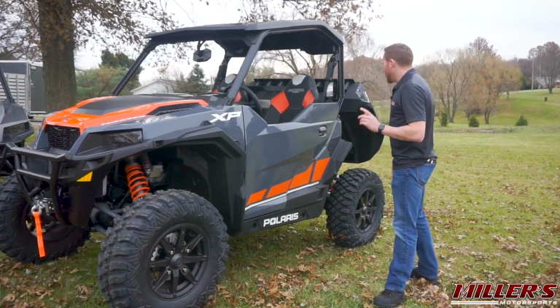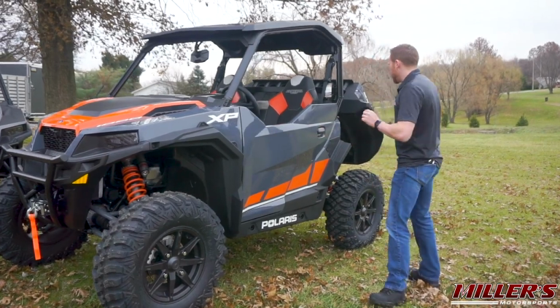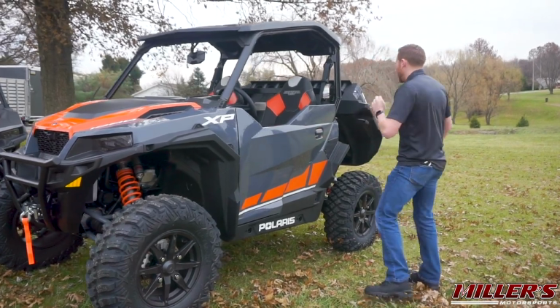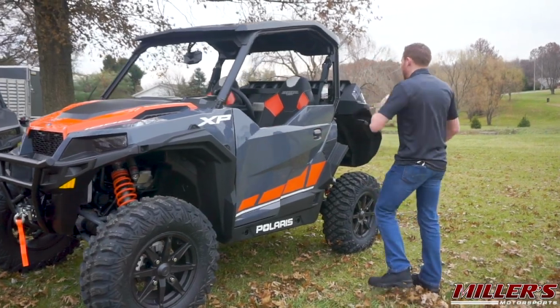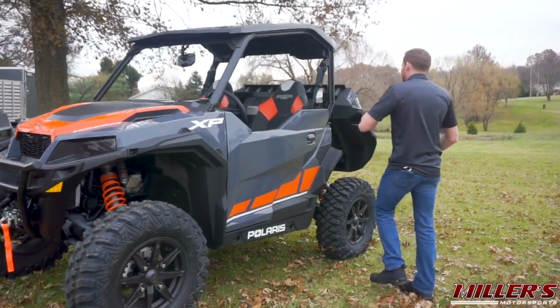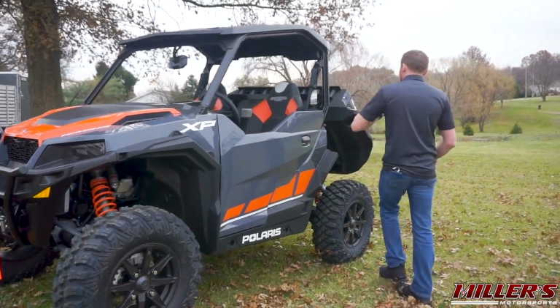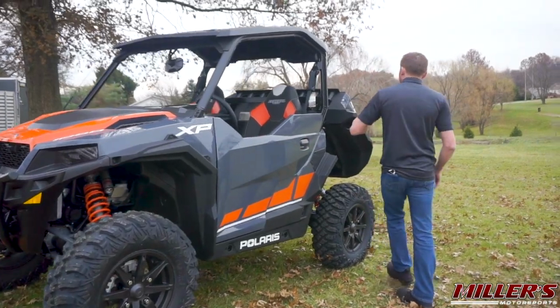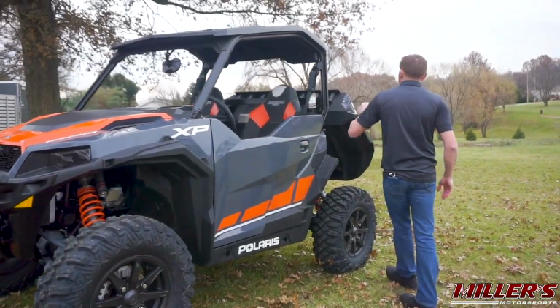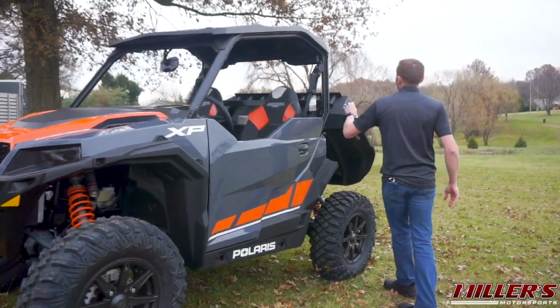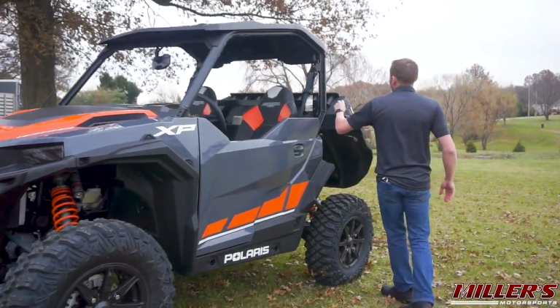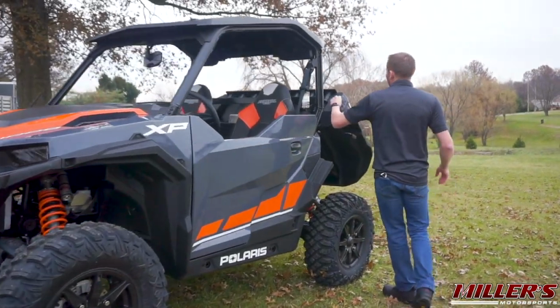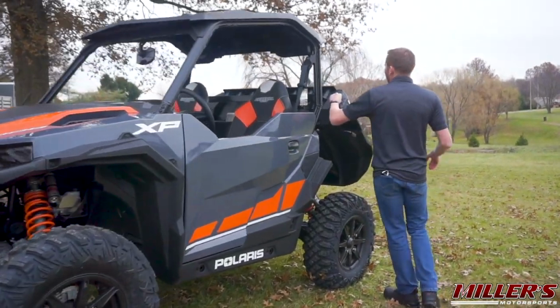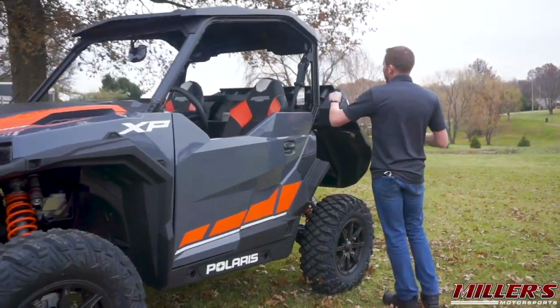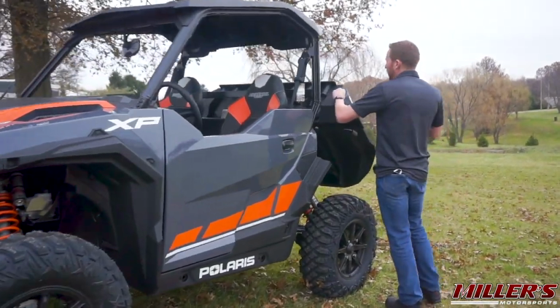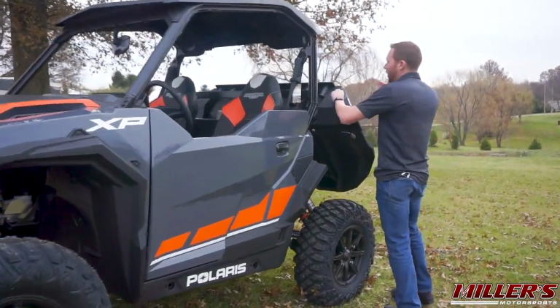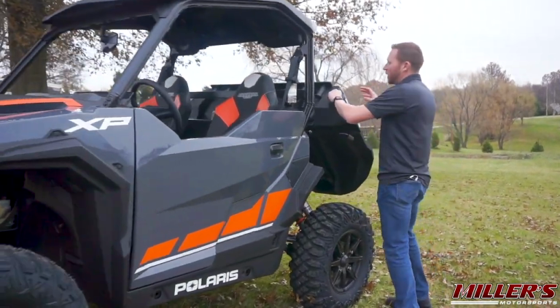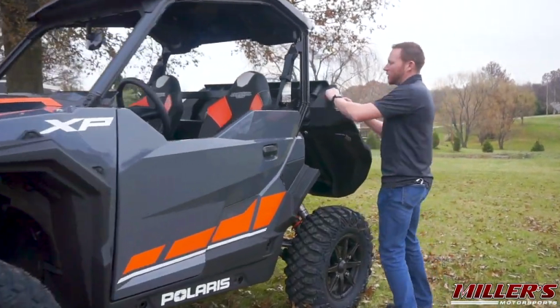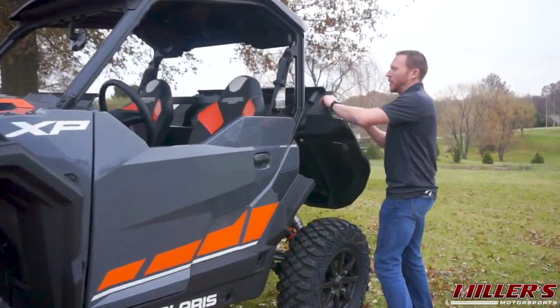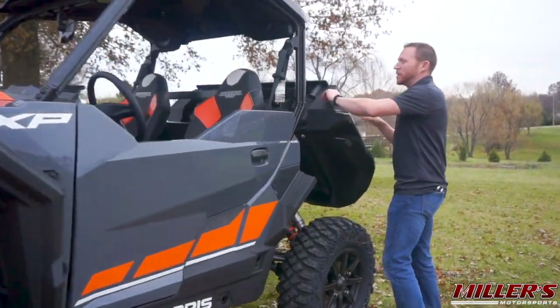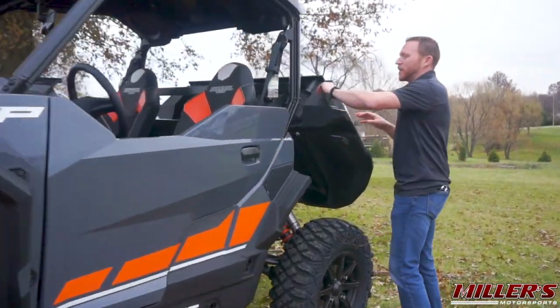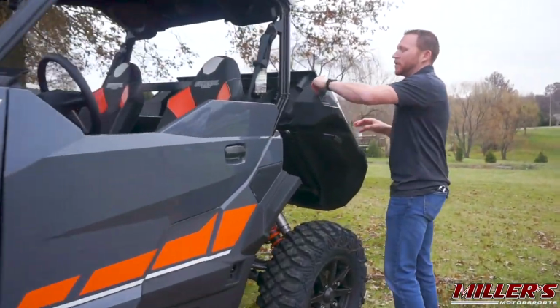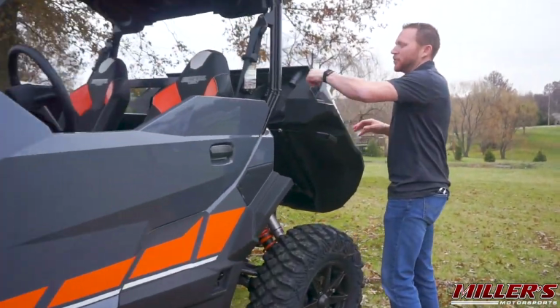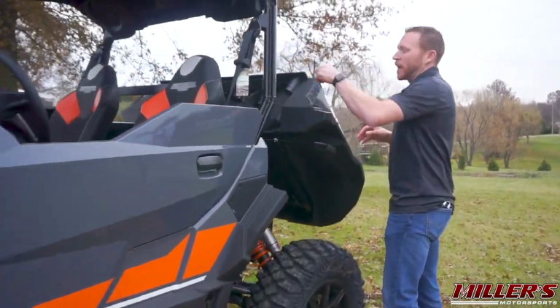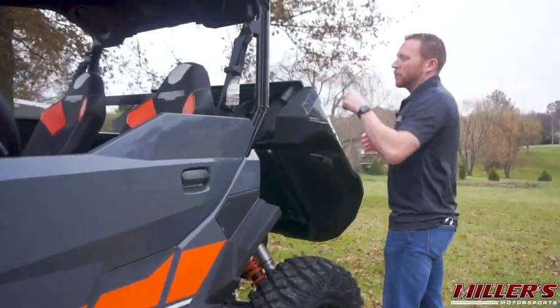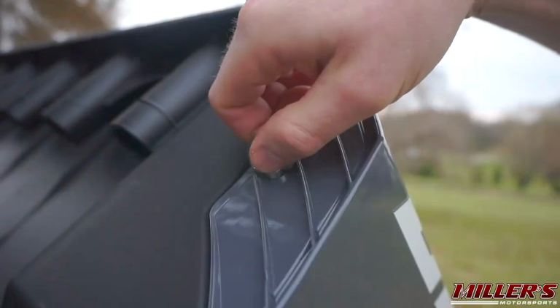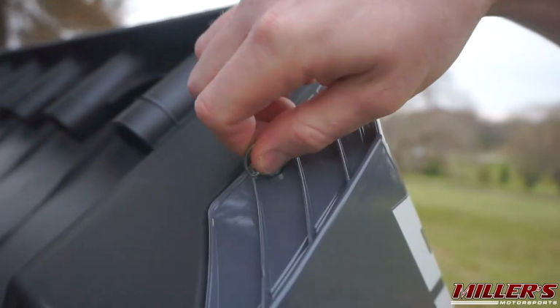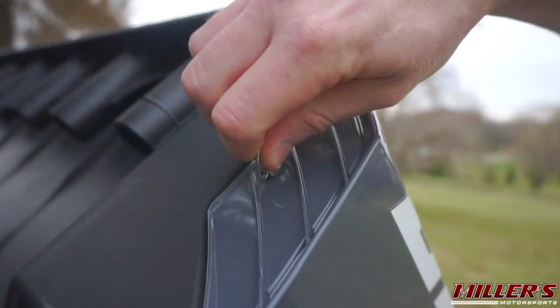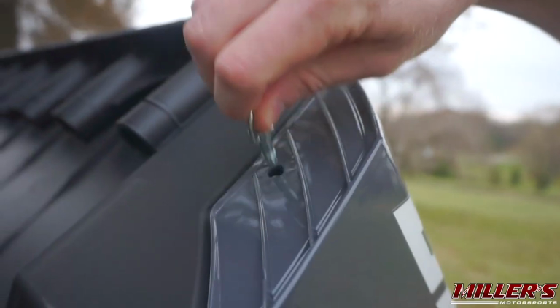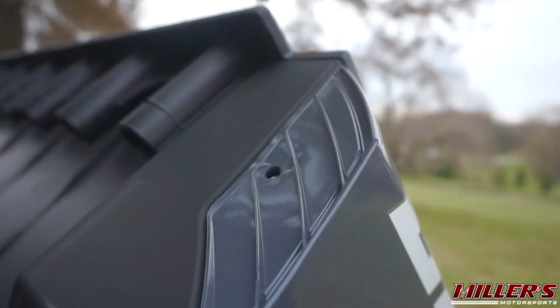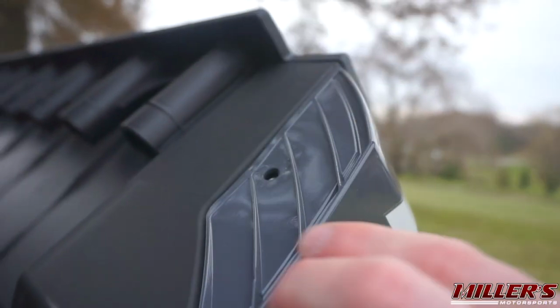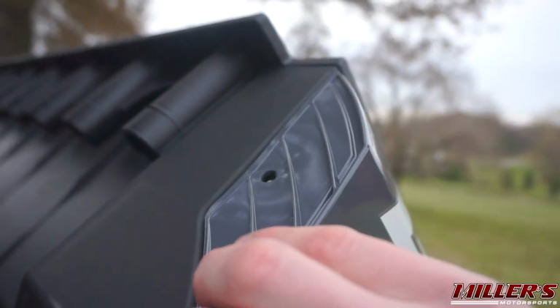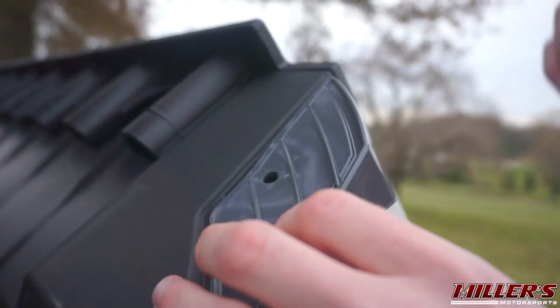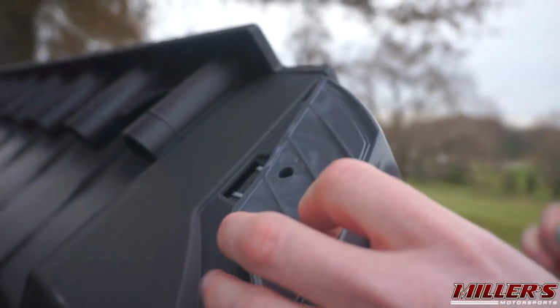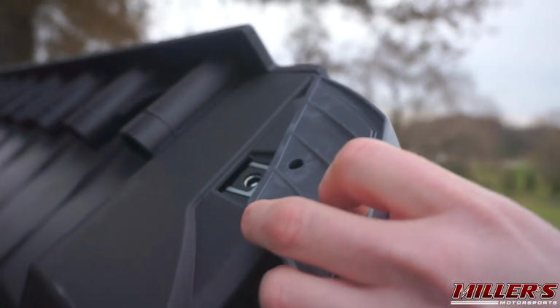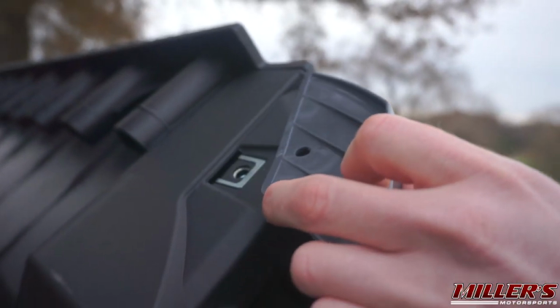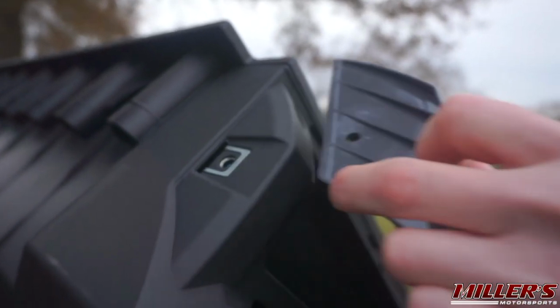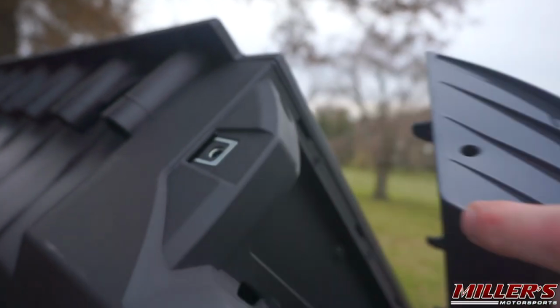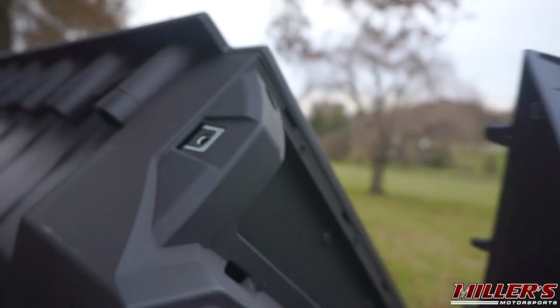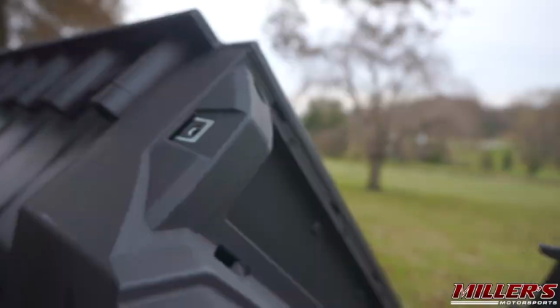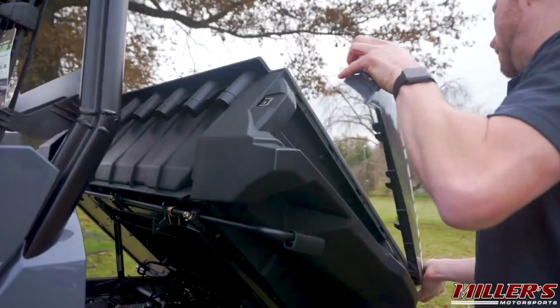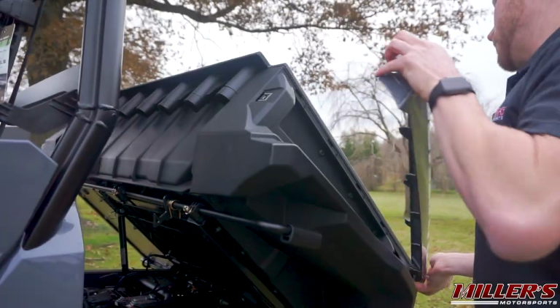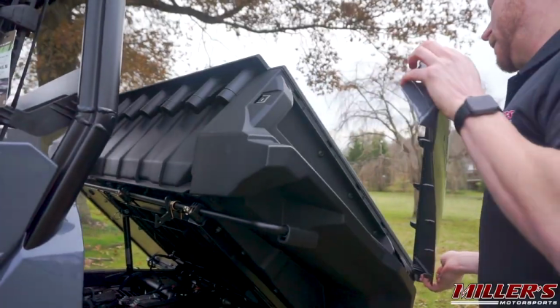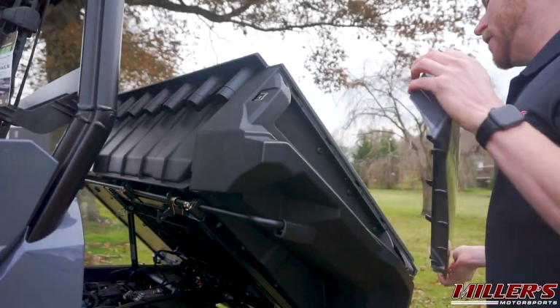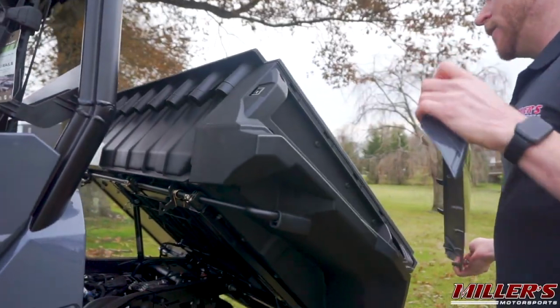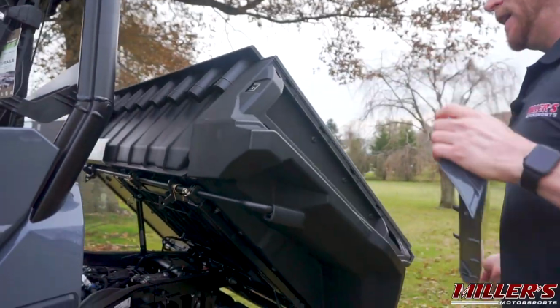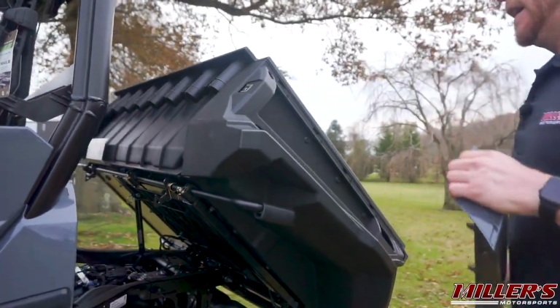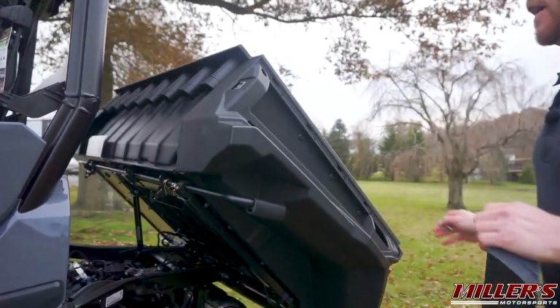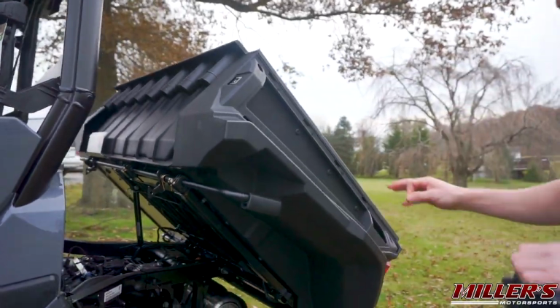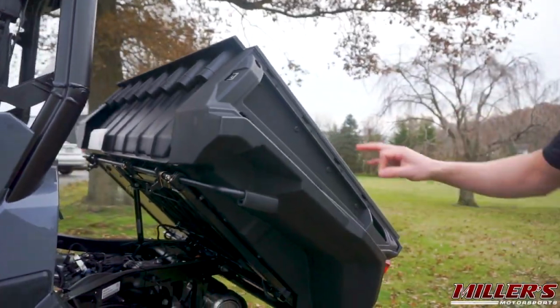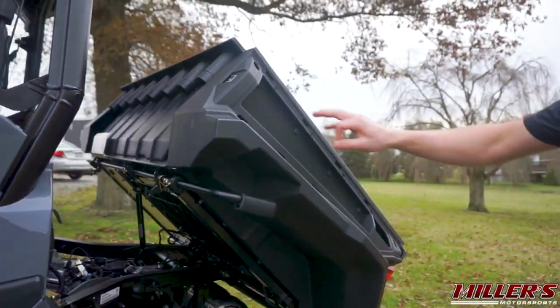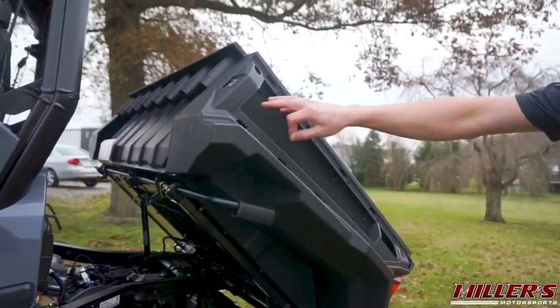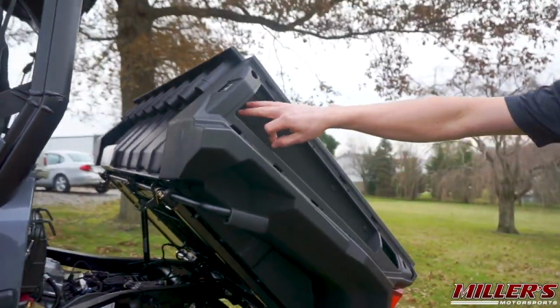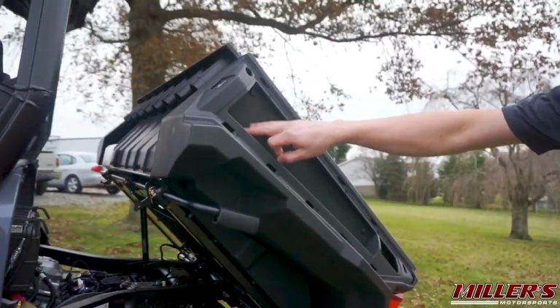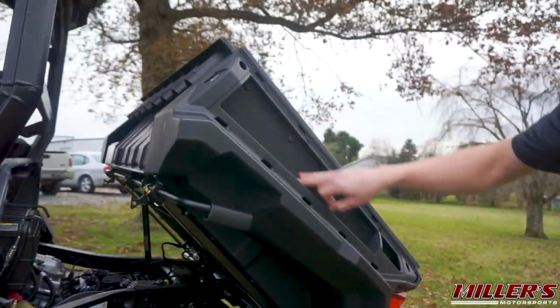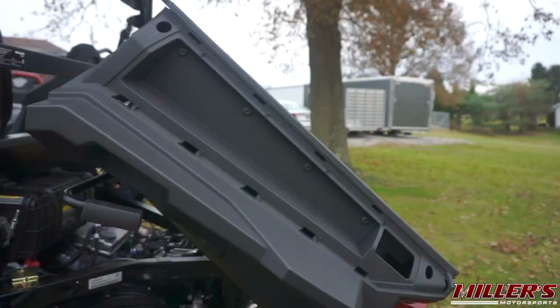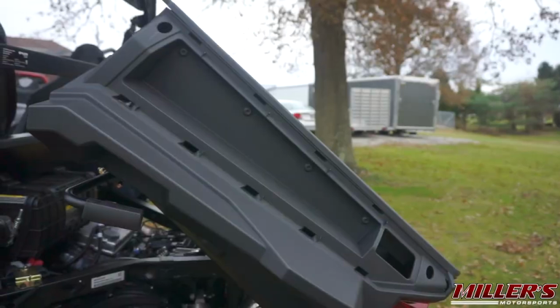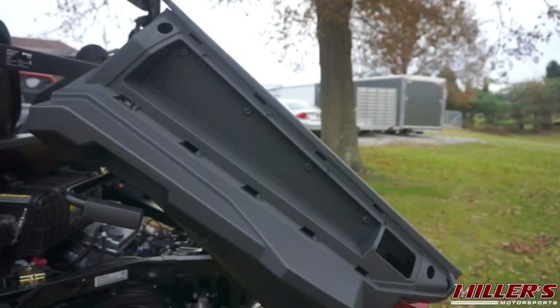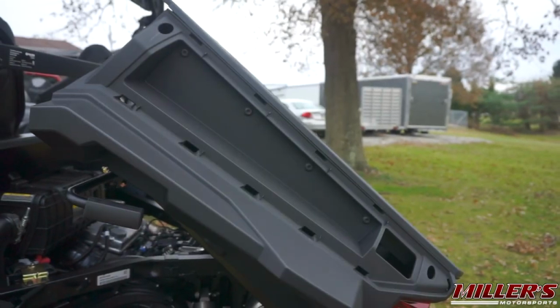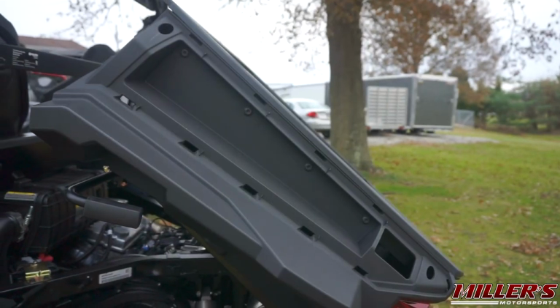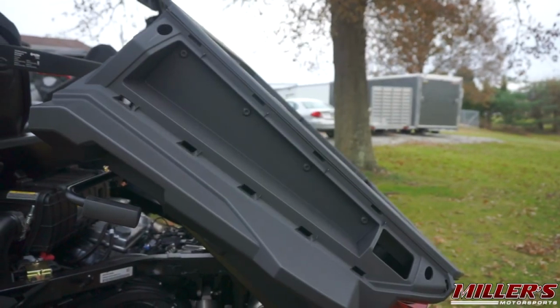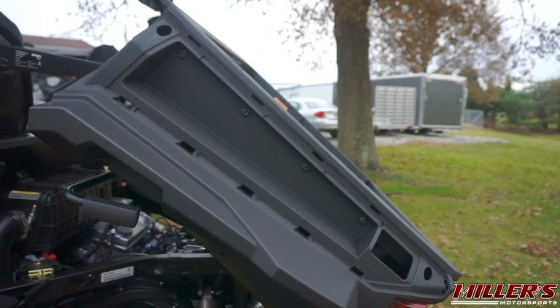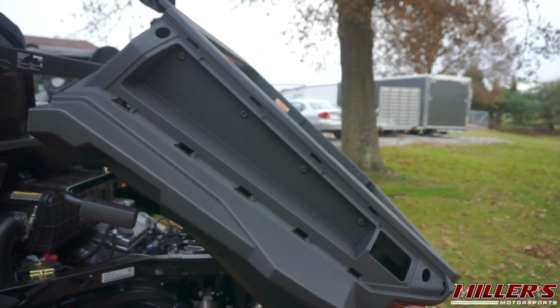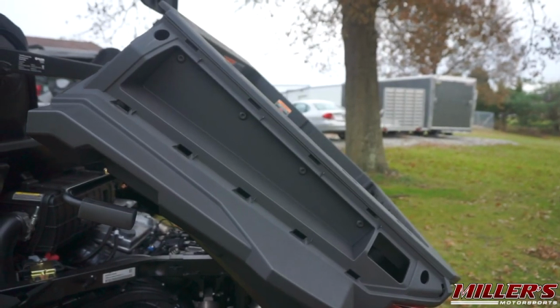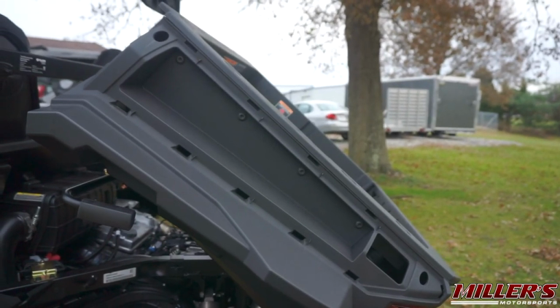Something unique on the bed: the bed sides are now removable. You can pop them out and there's additional storage inside.